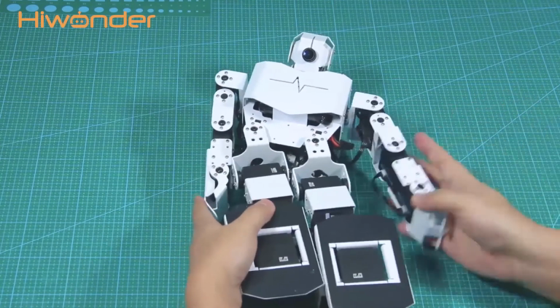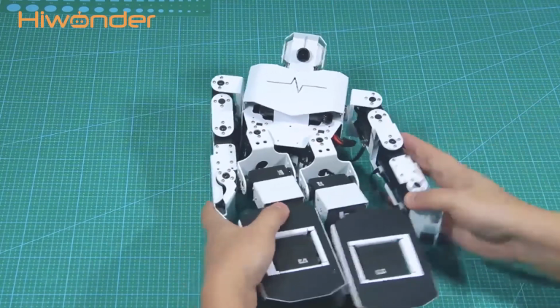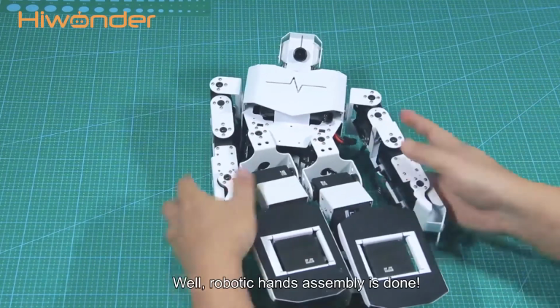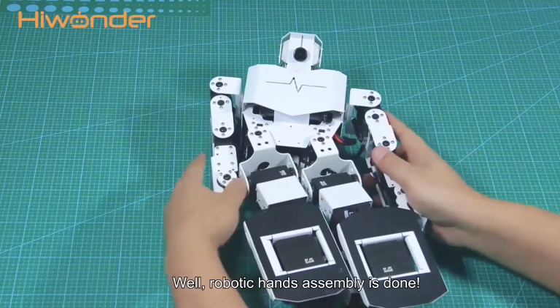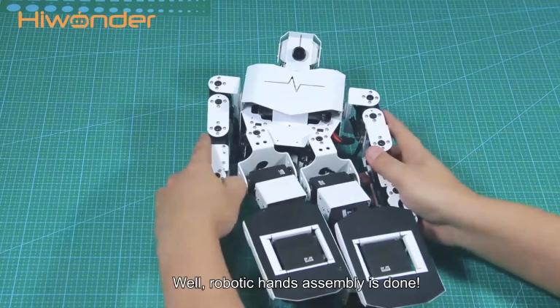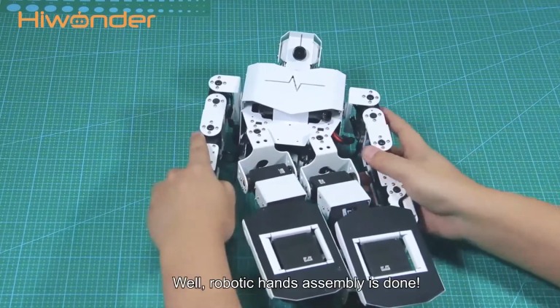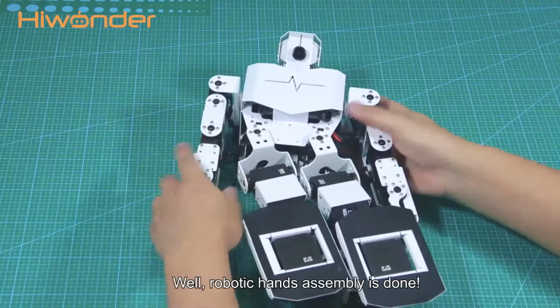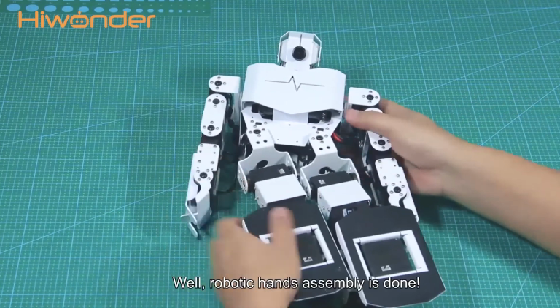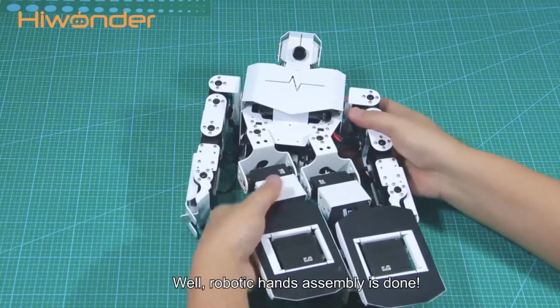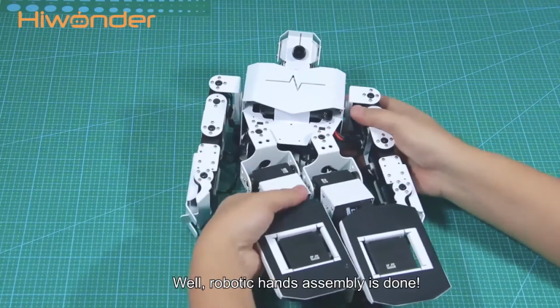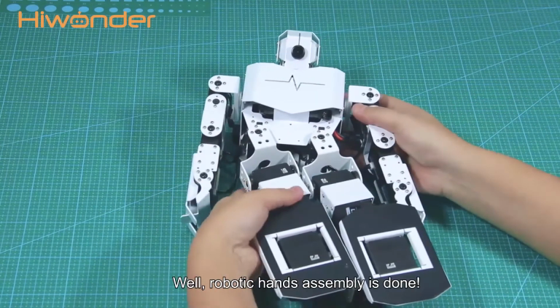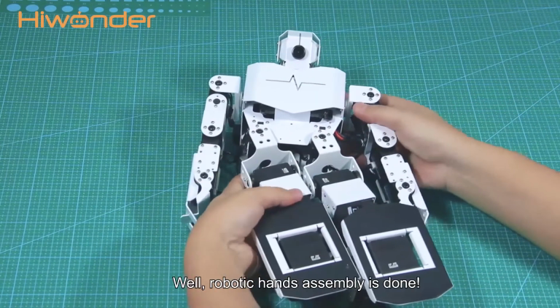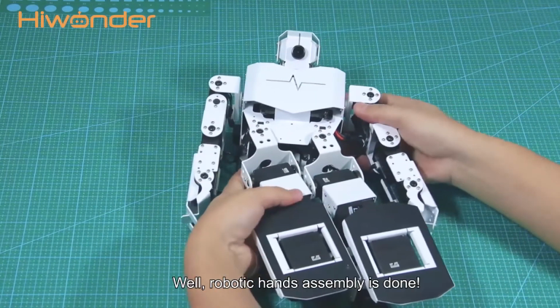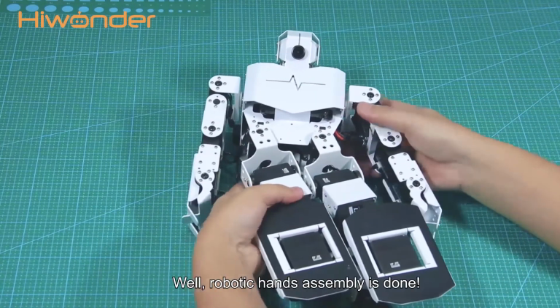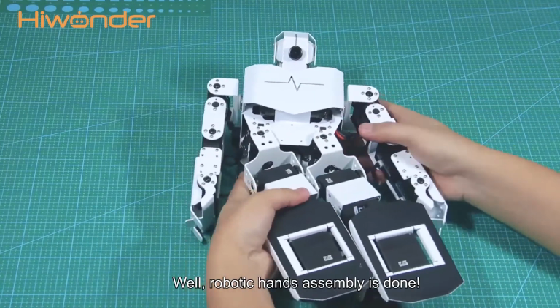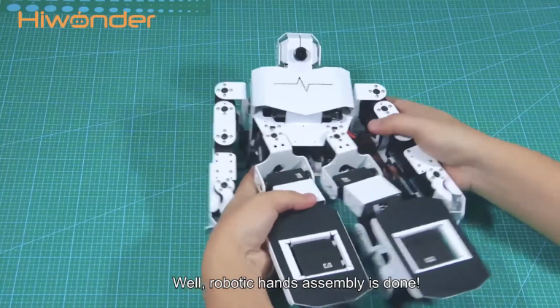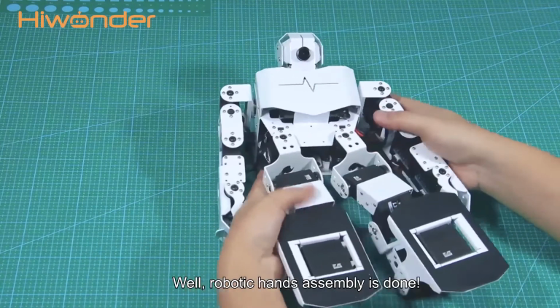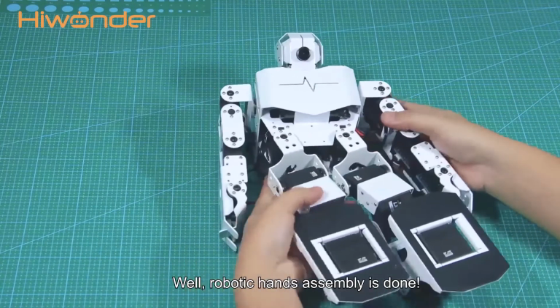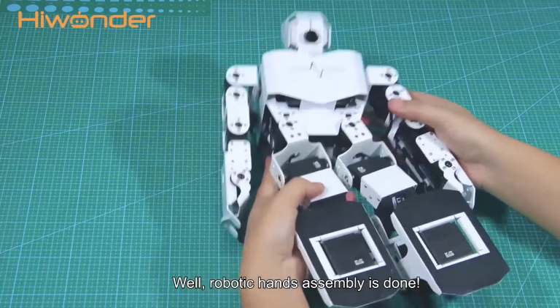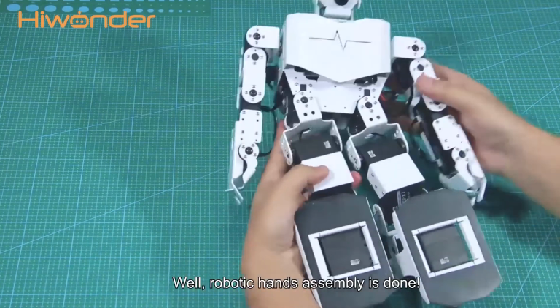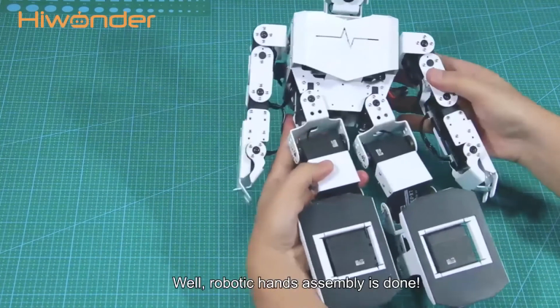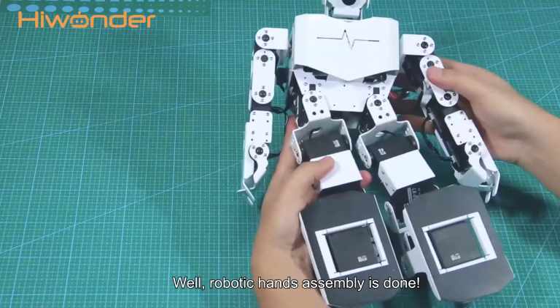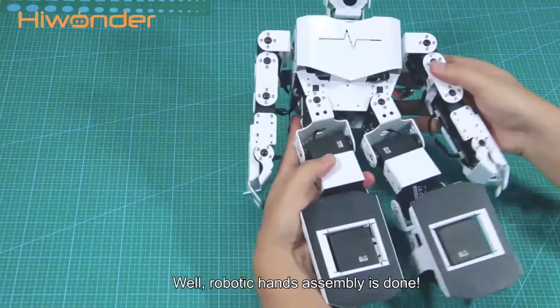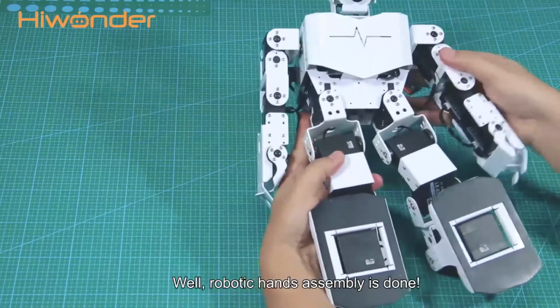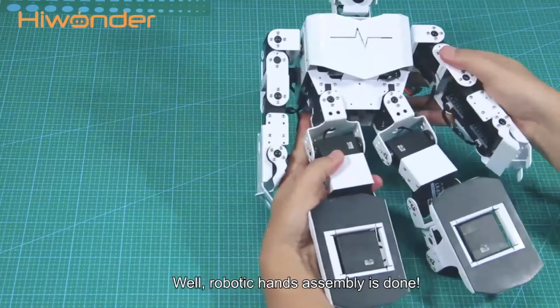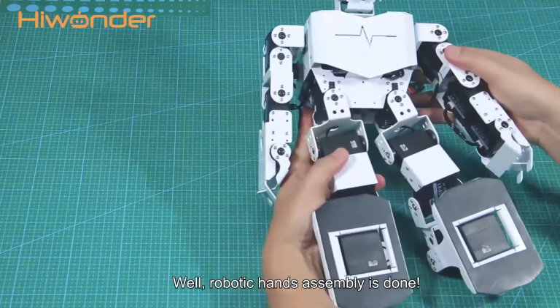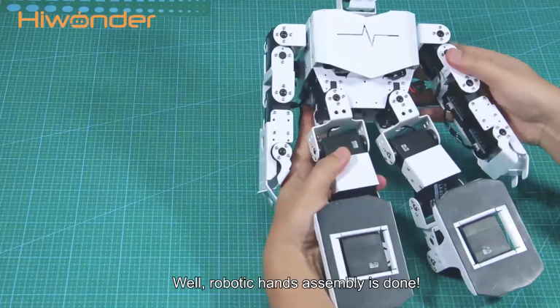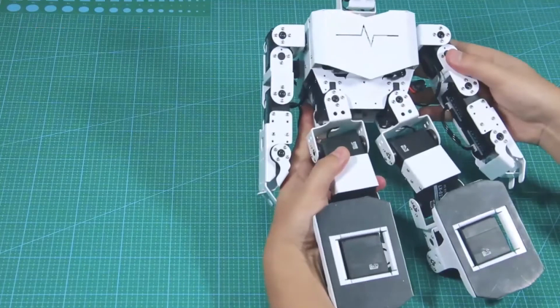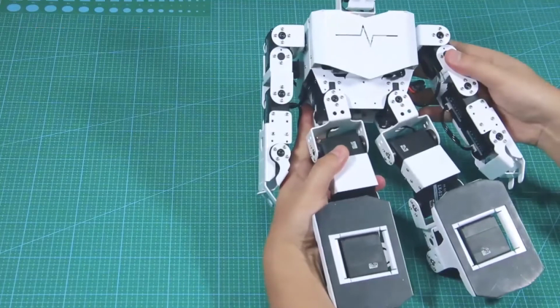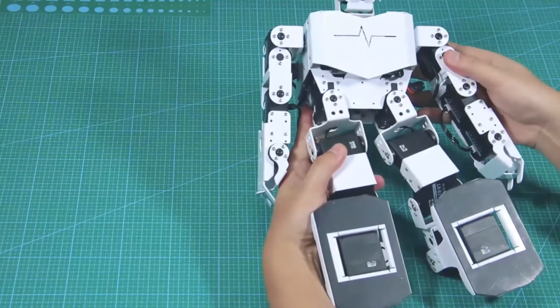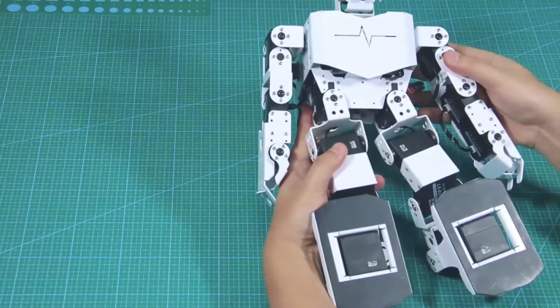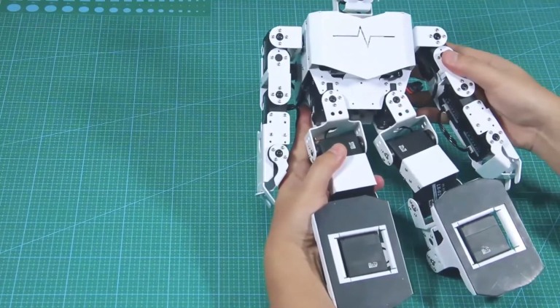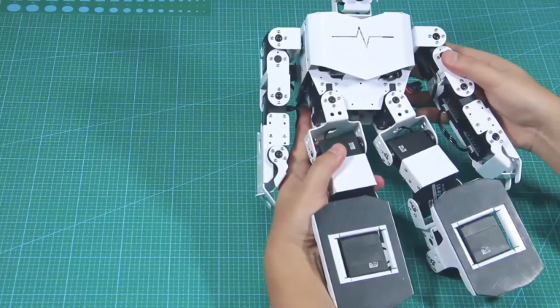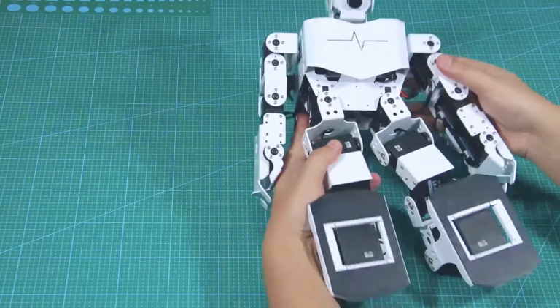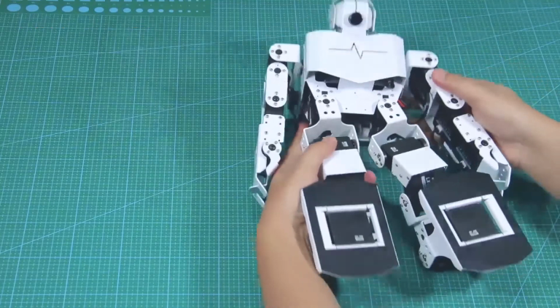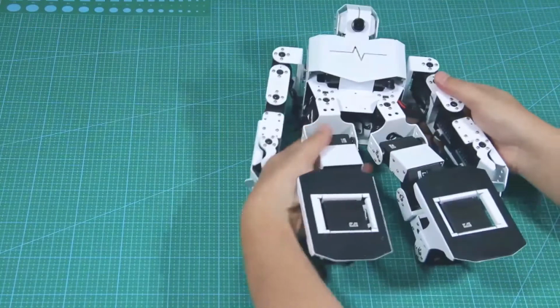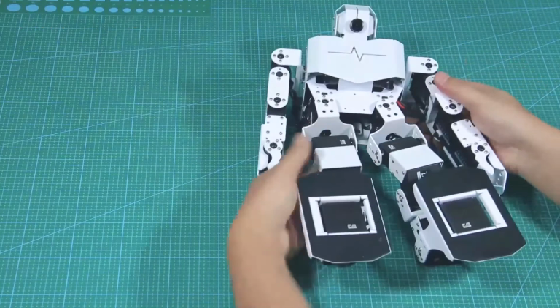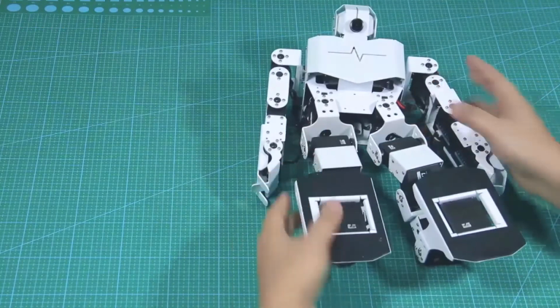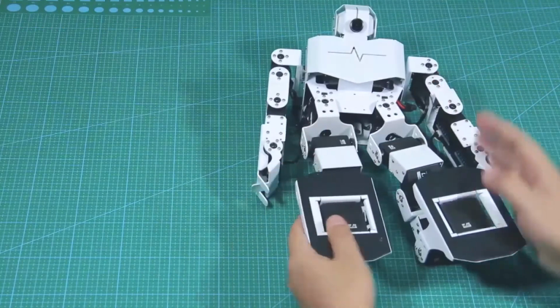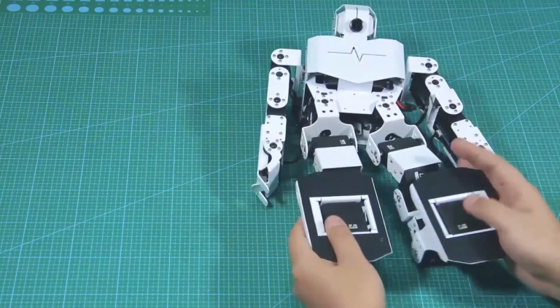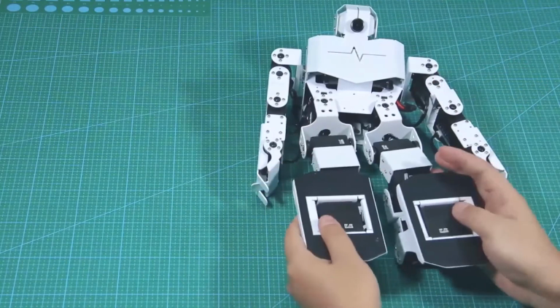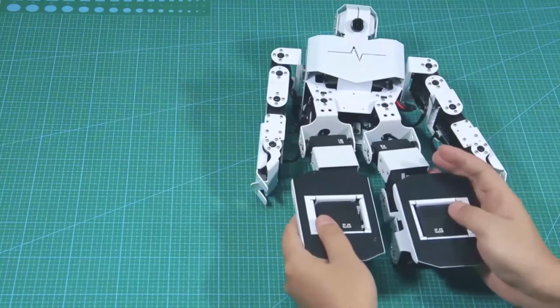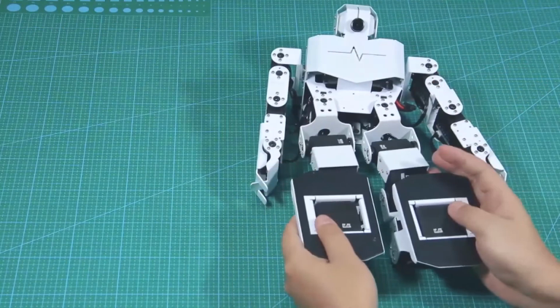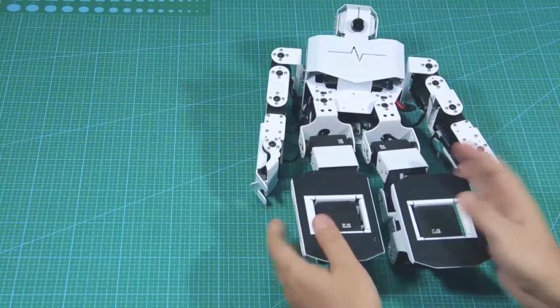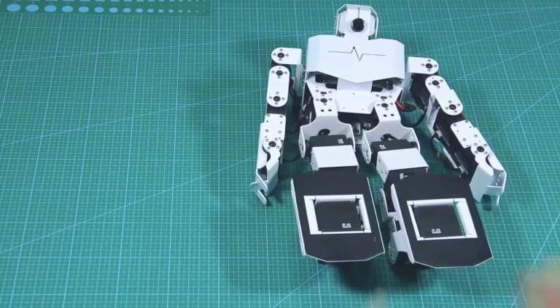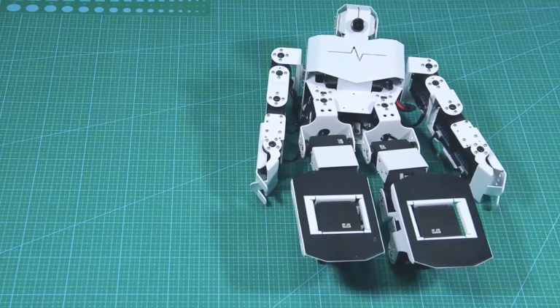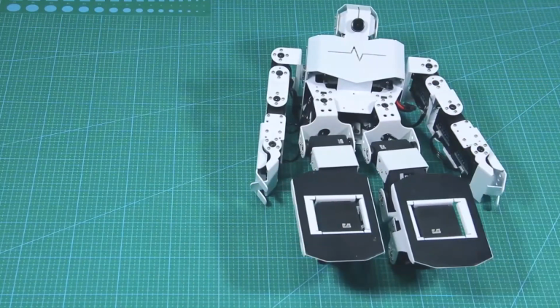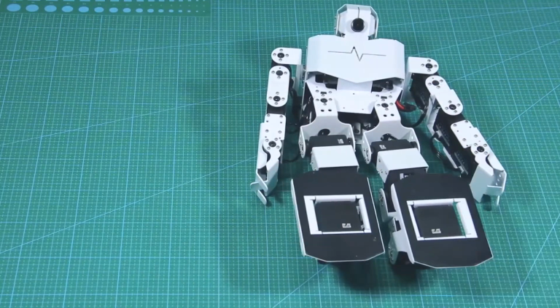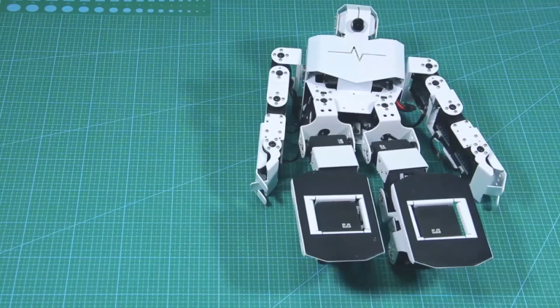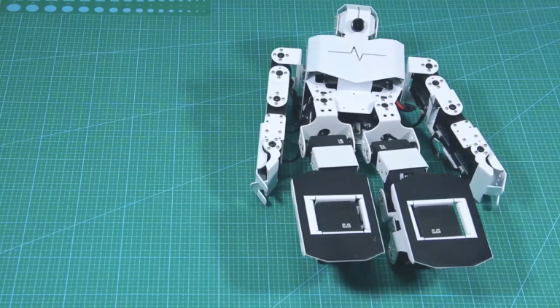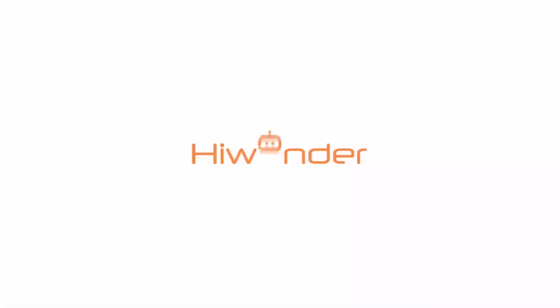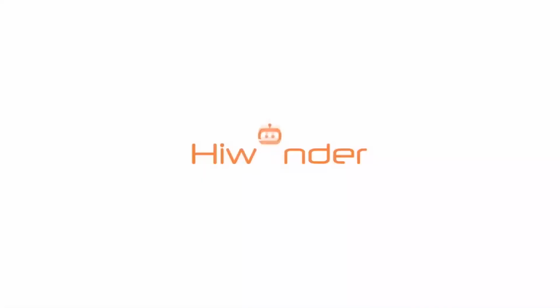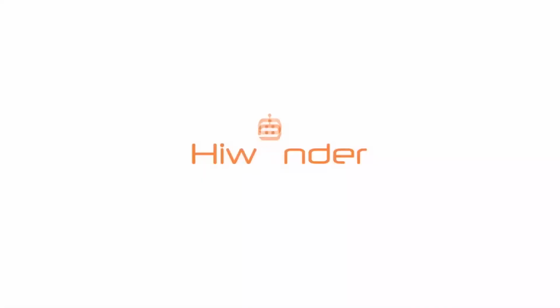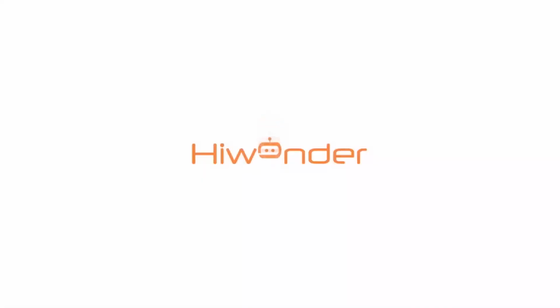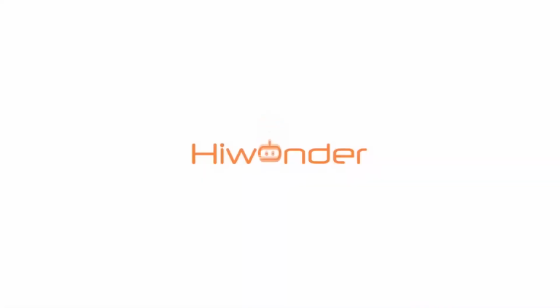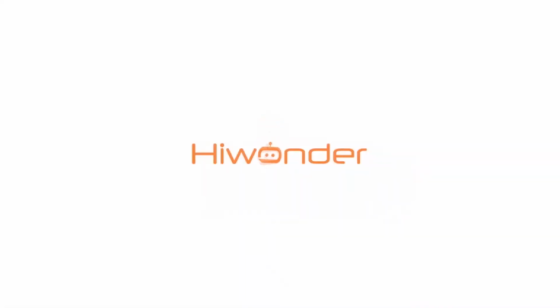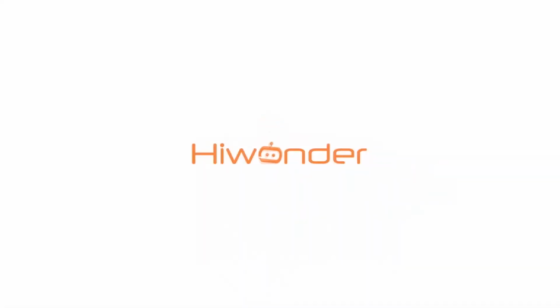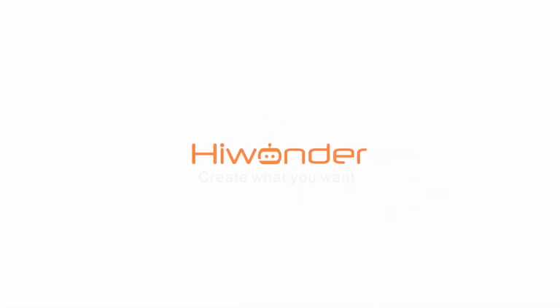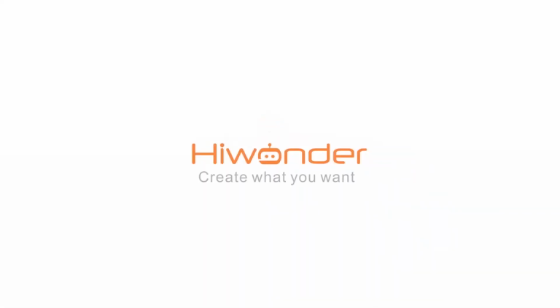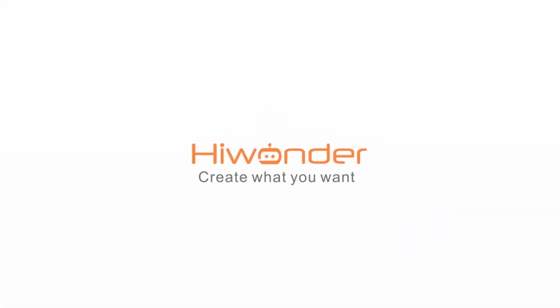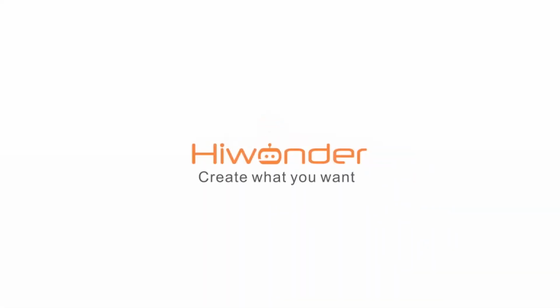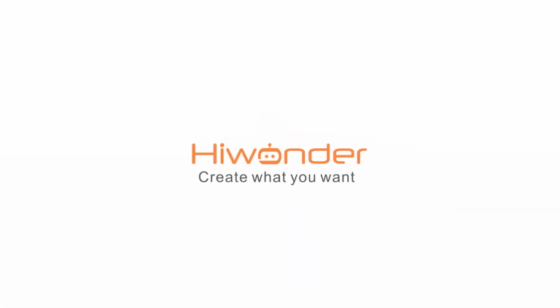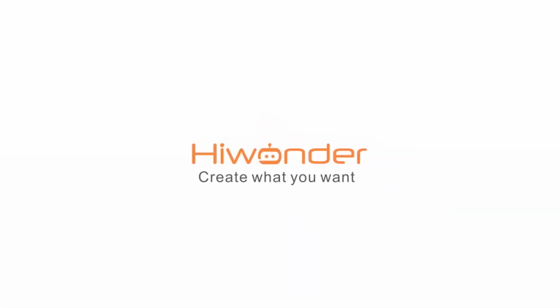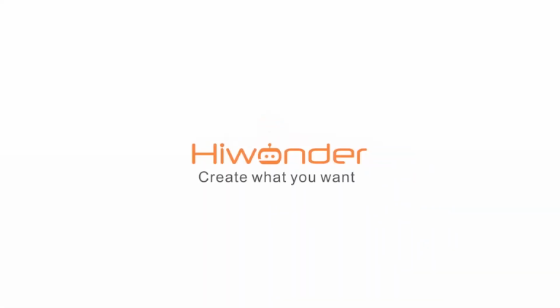Well, robot hand assembly is done. Press the robot hand.